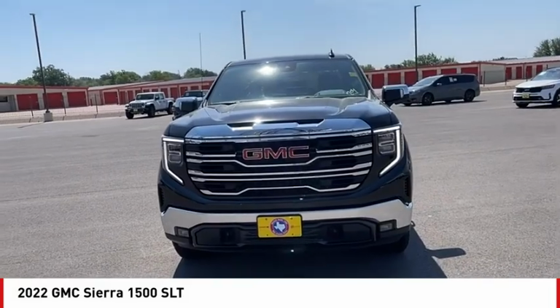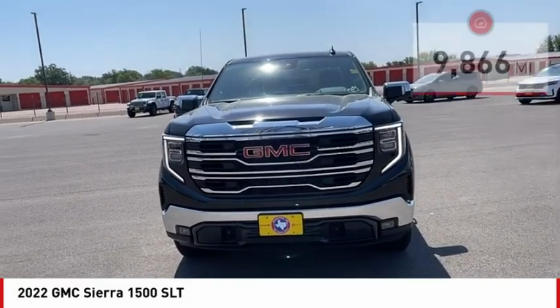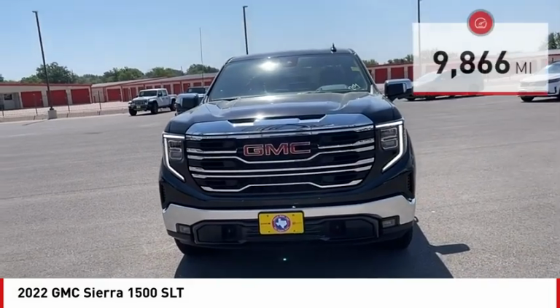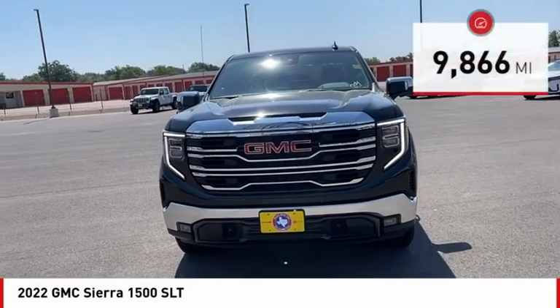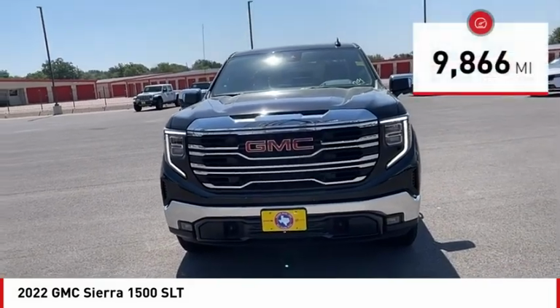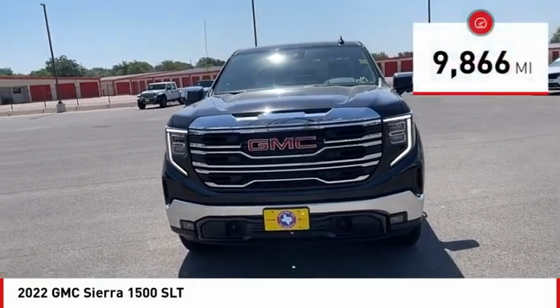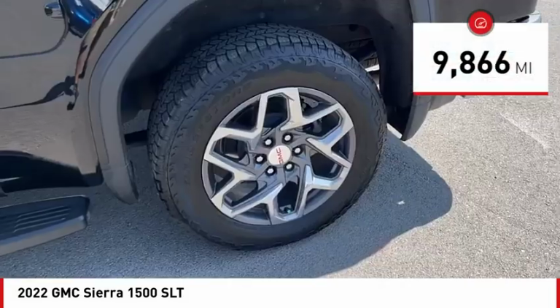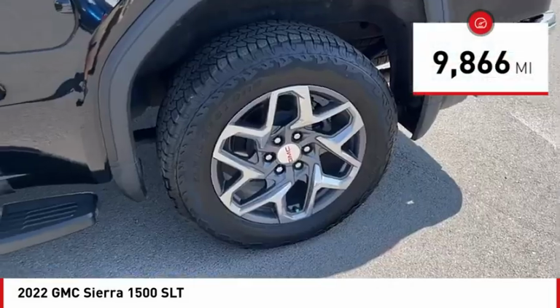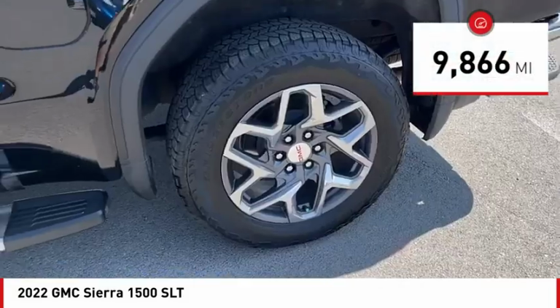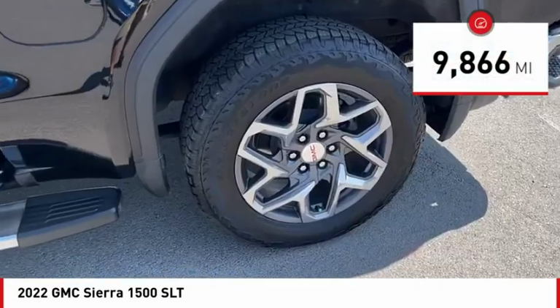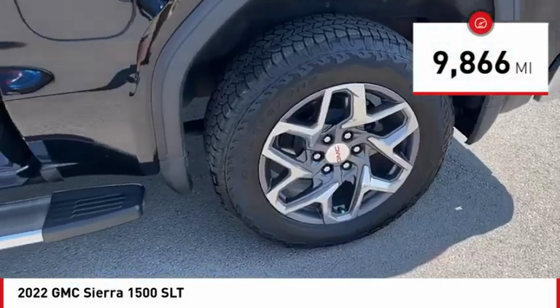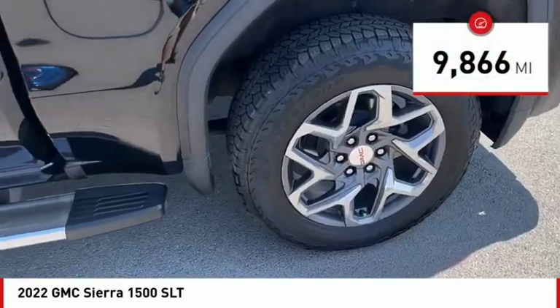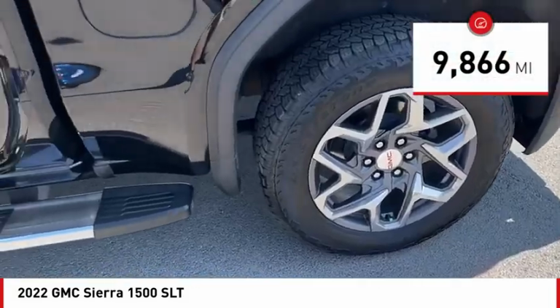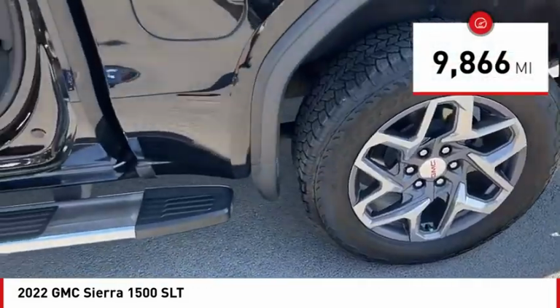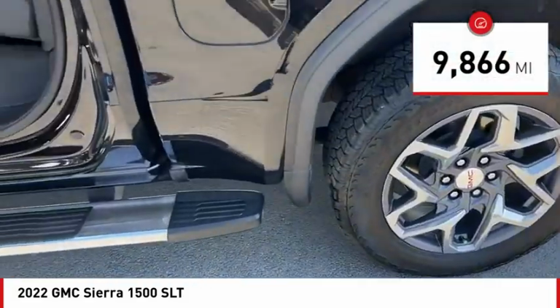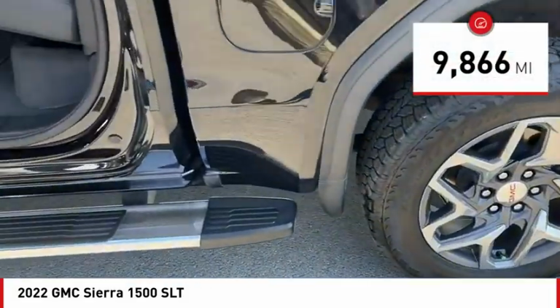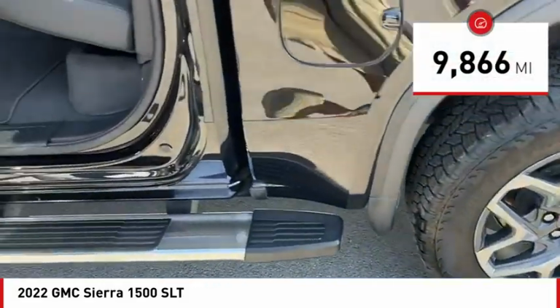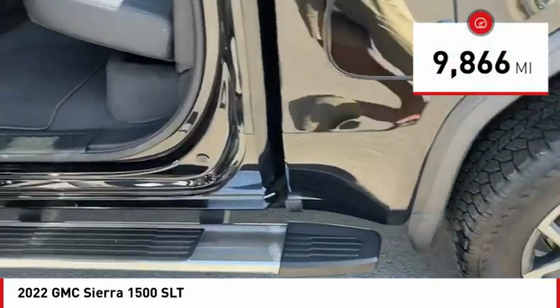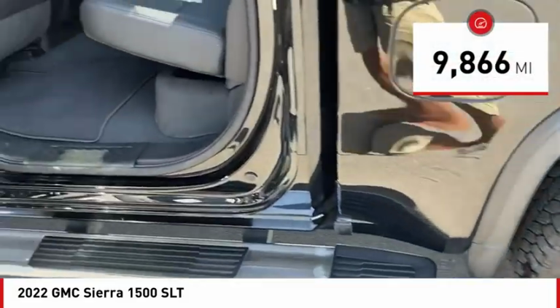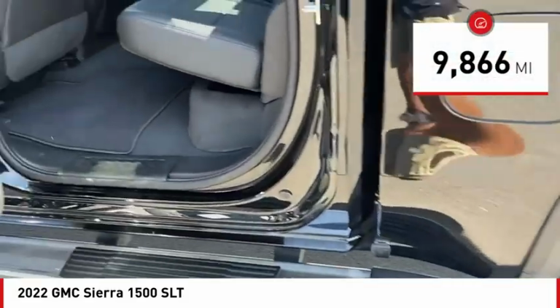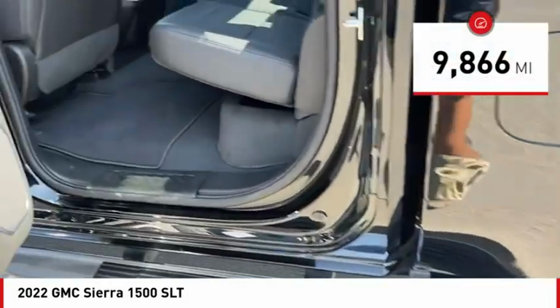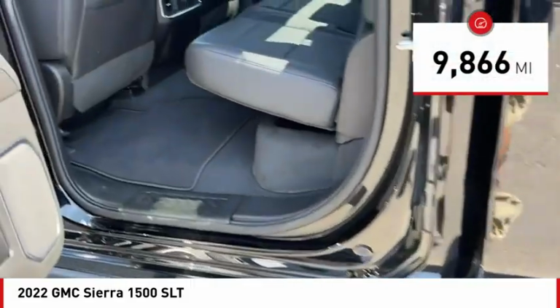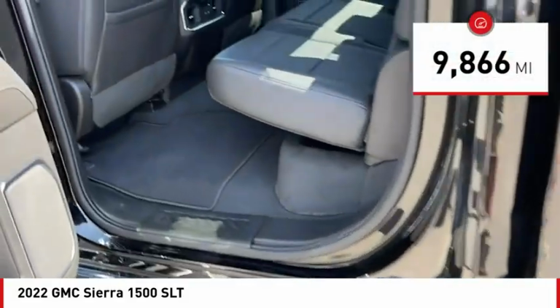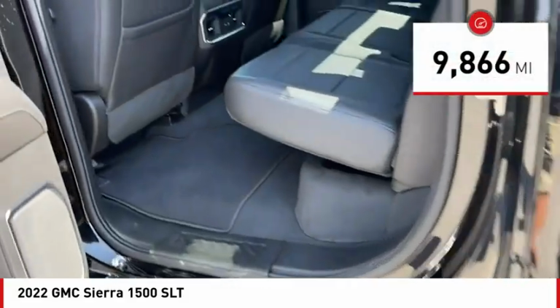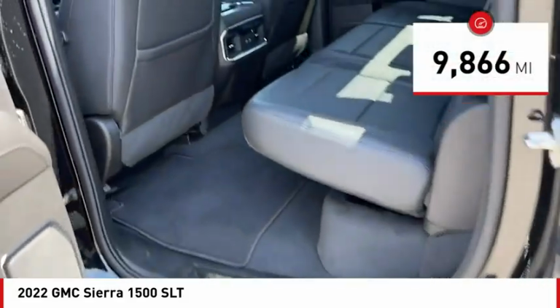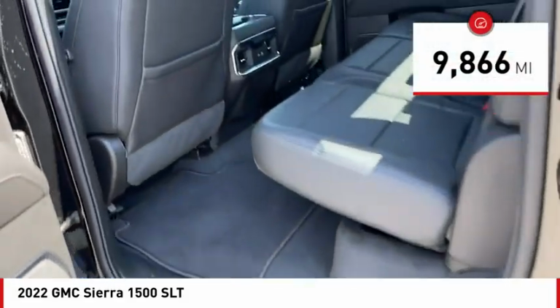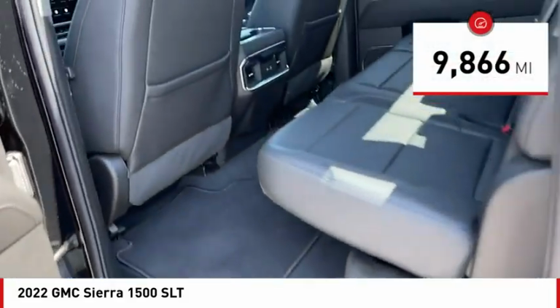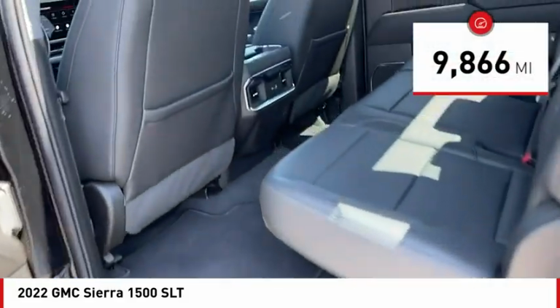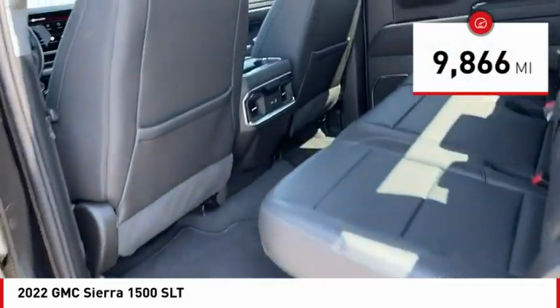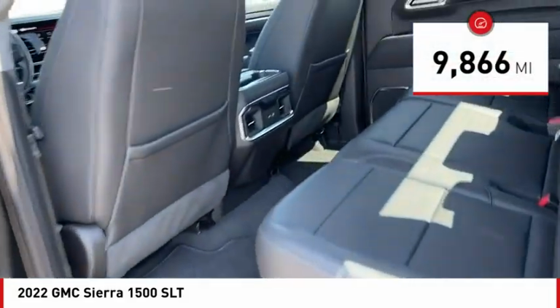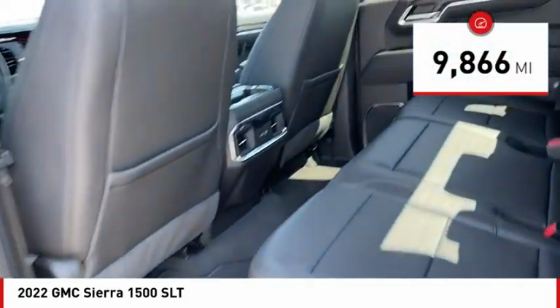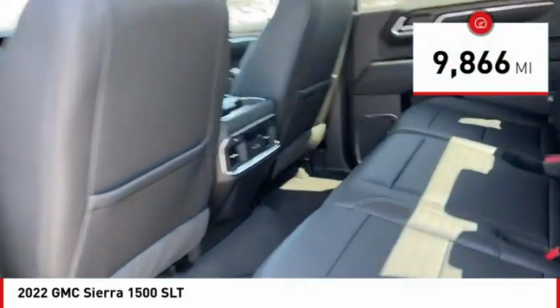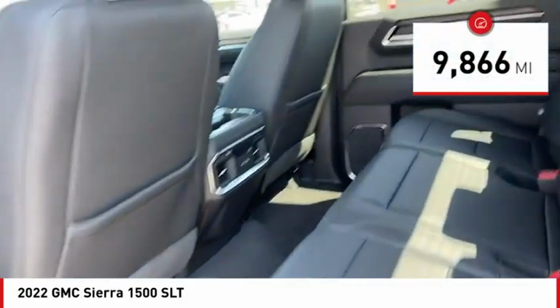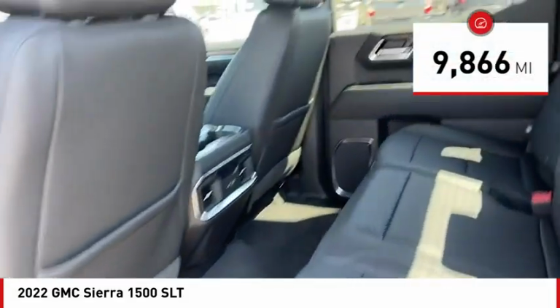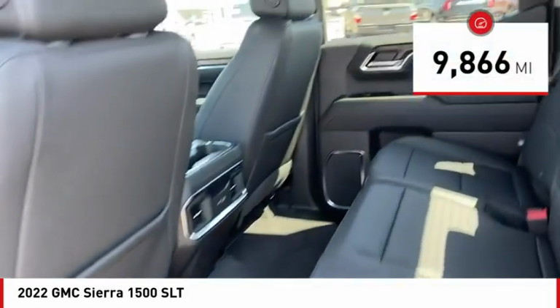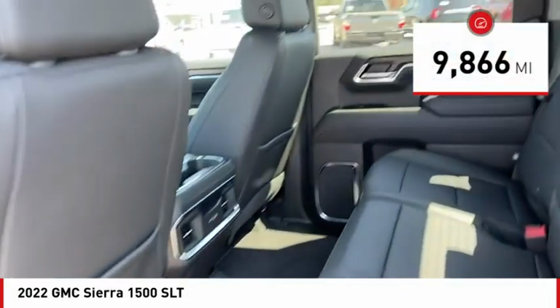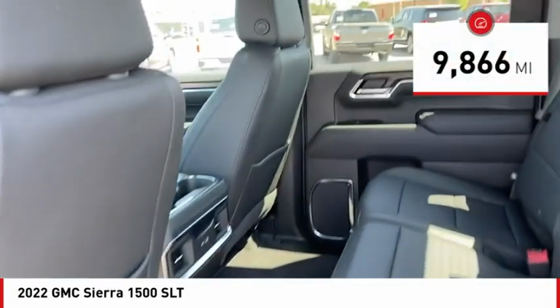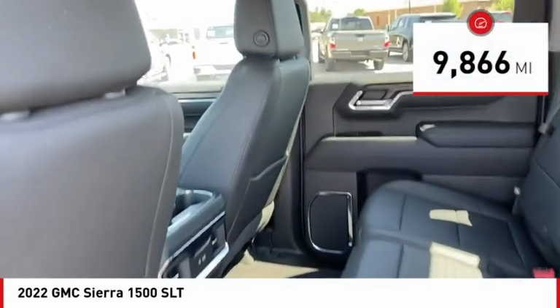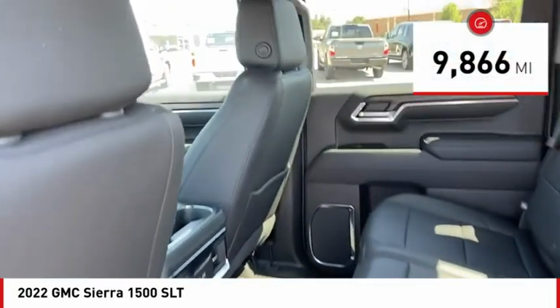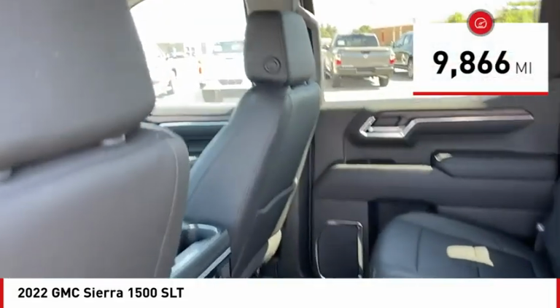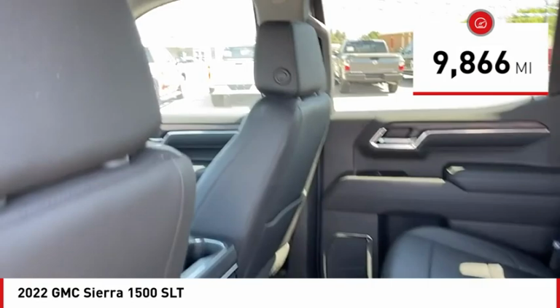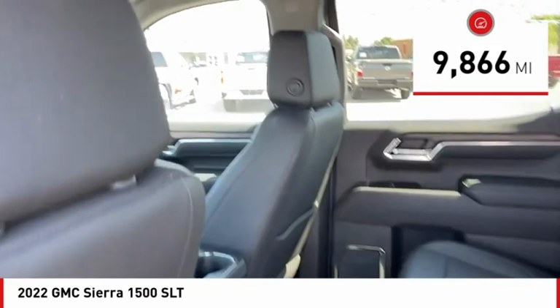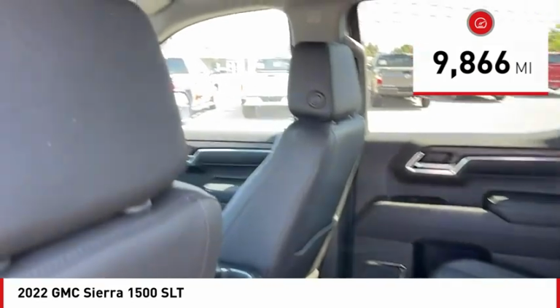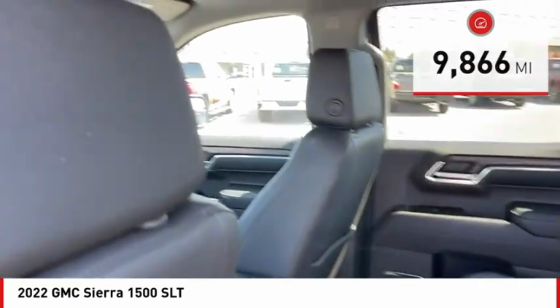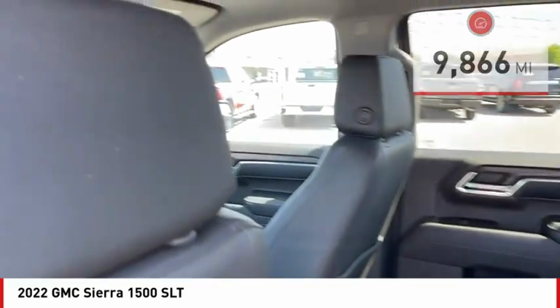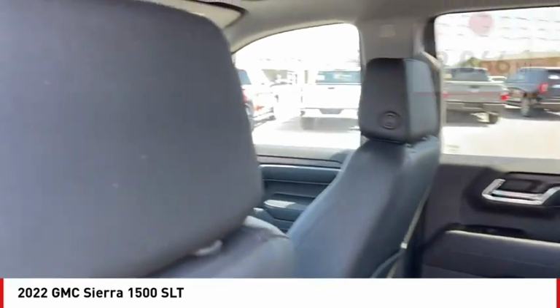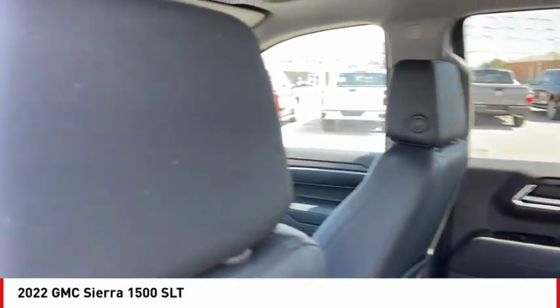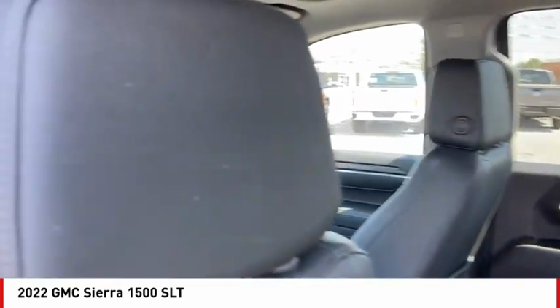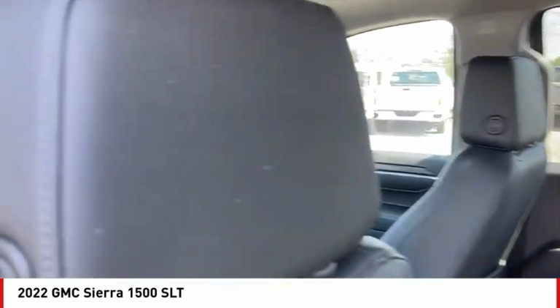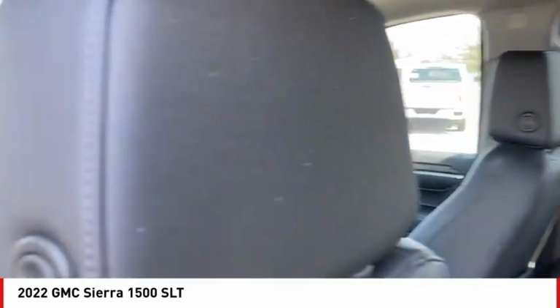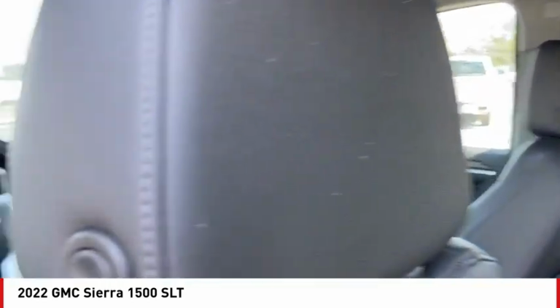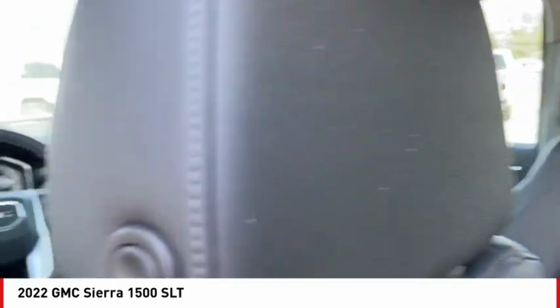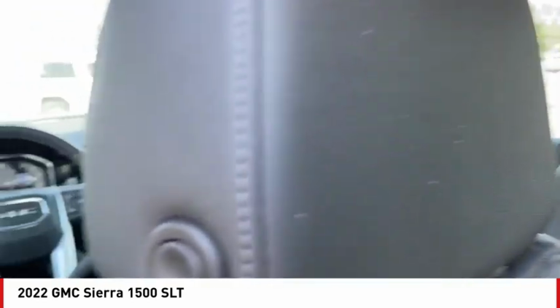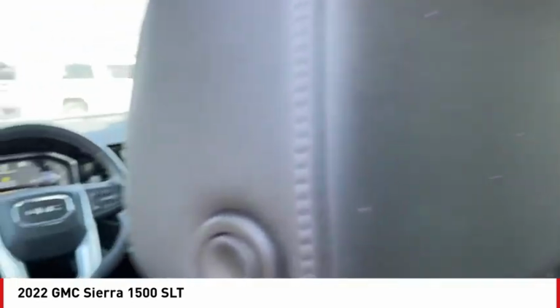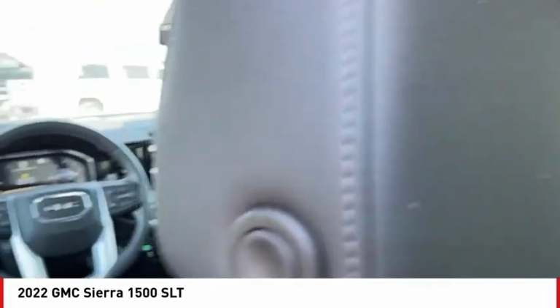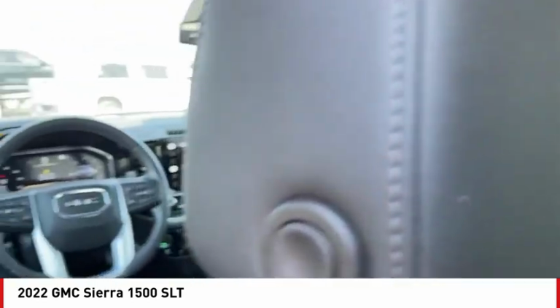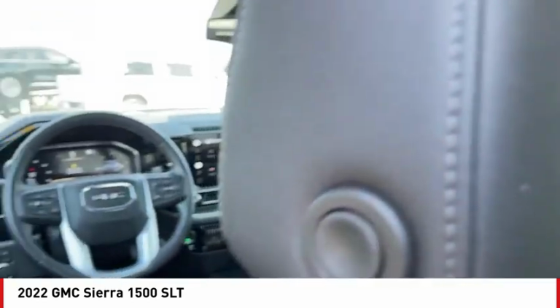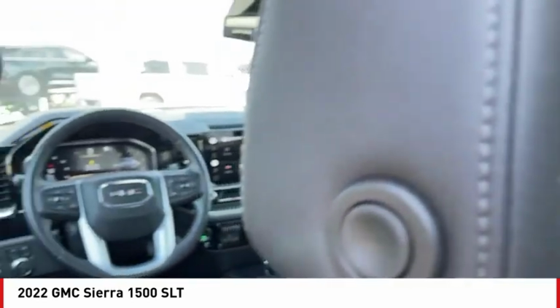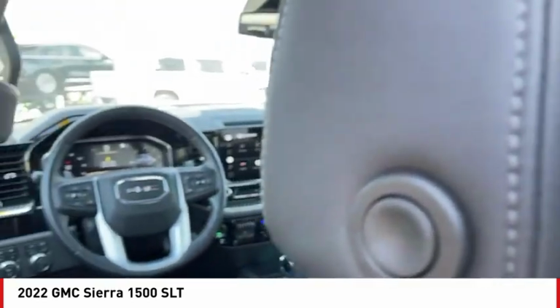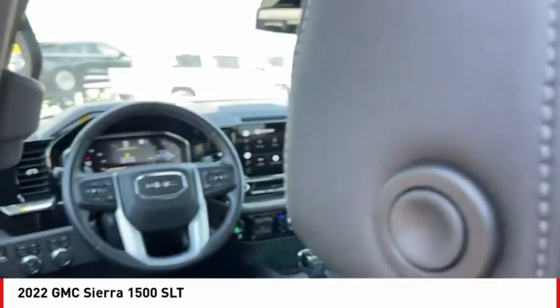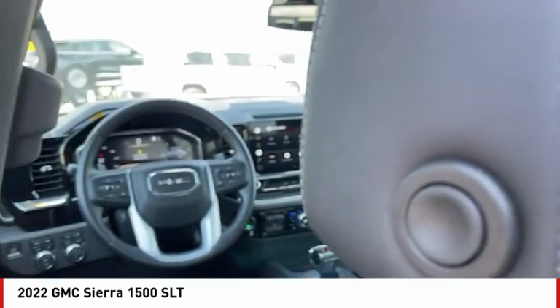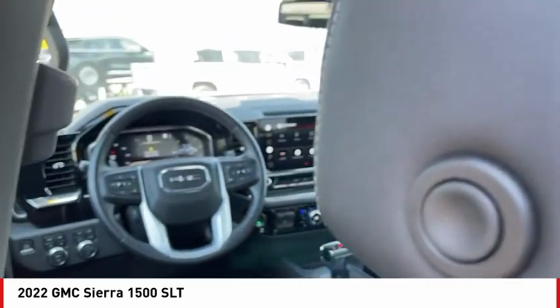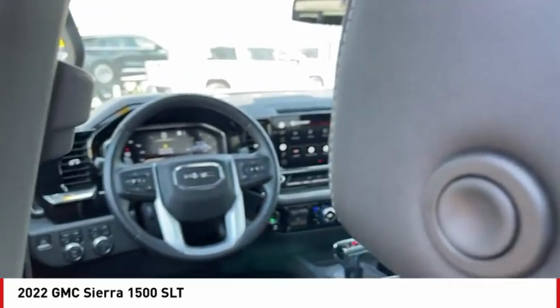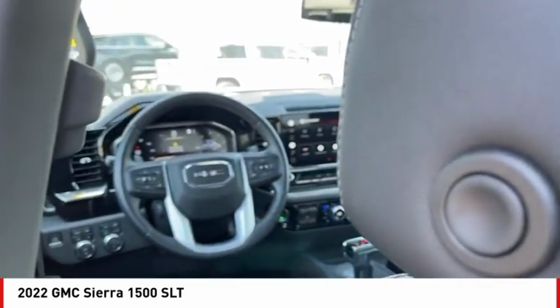This vehicle has less than 10,000 miles. Drive away with a great deal on this vehicle. Call or stop in today.